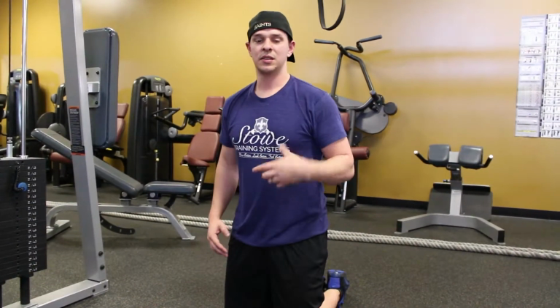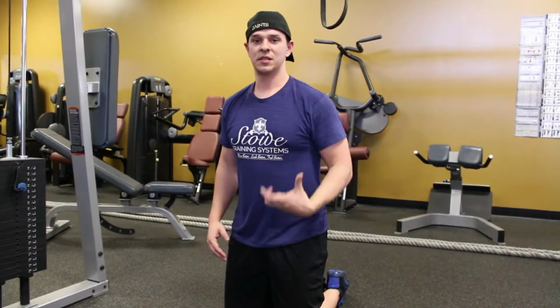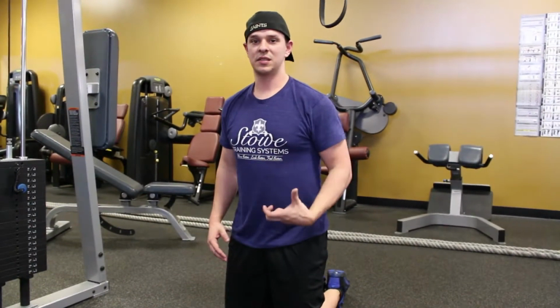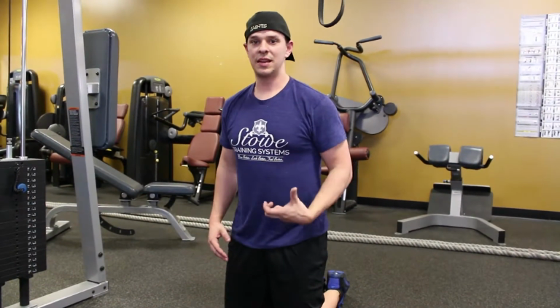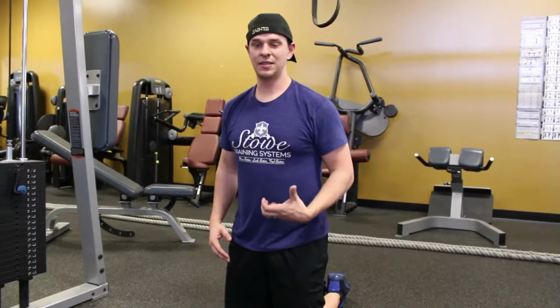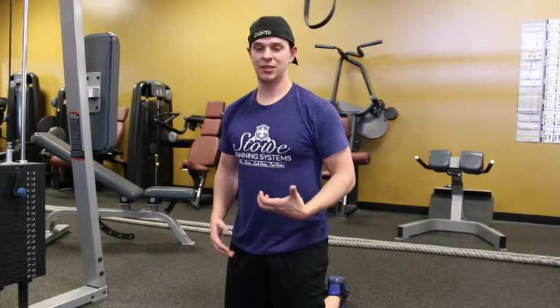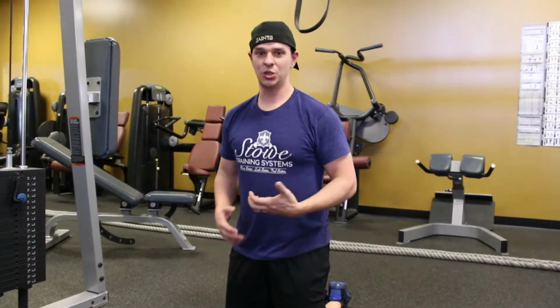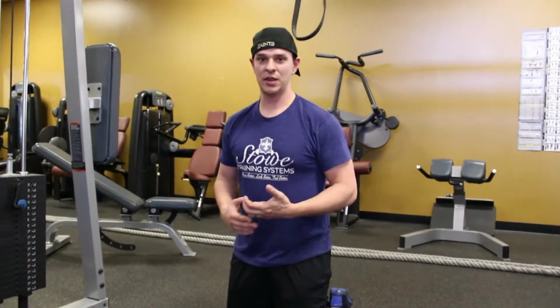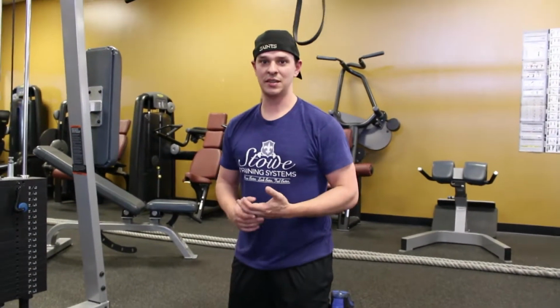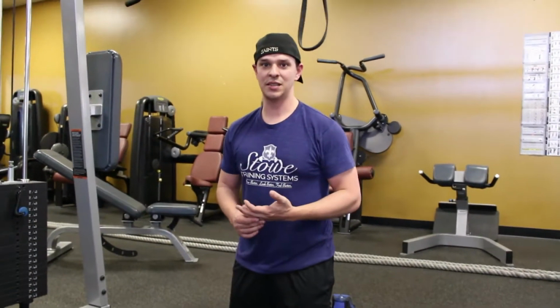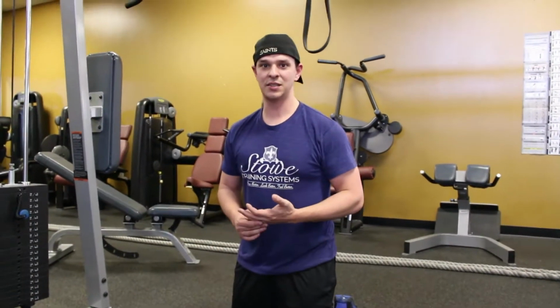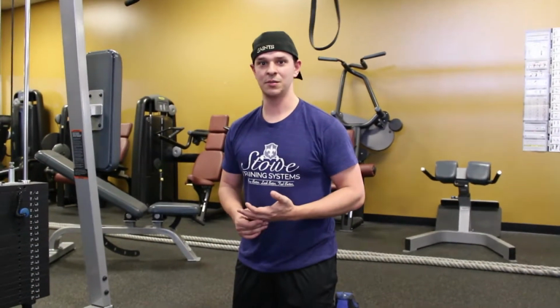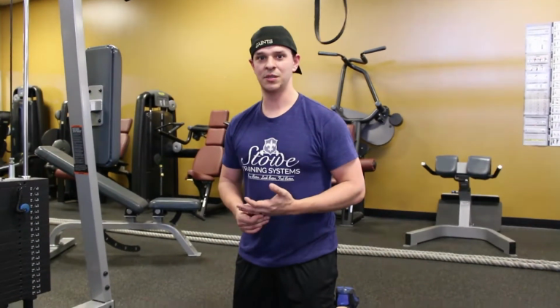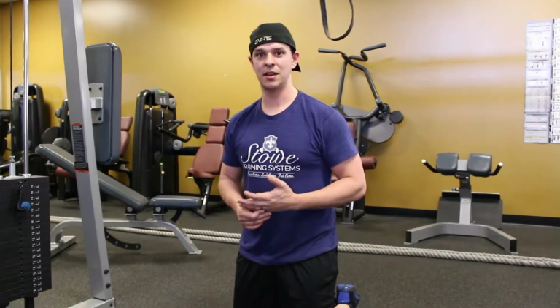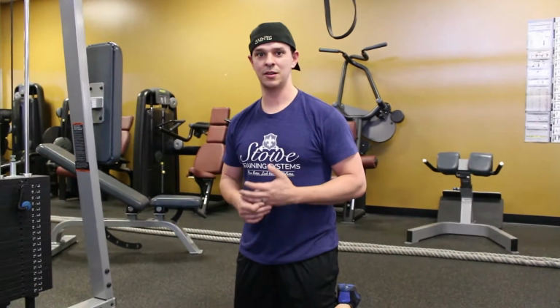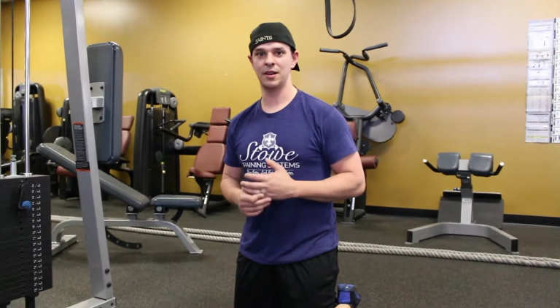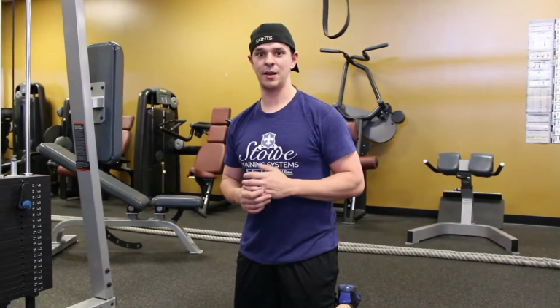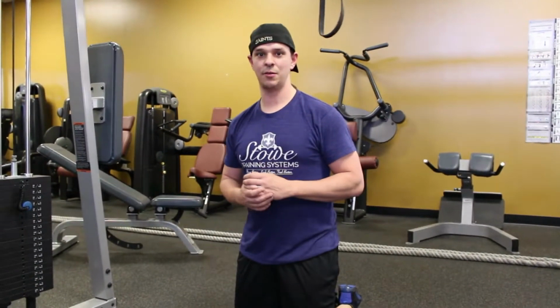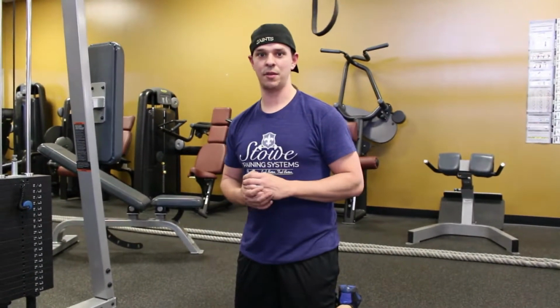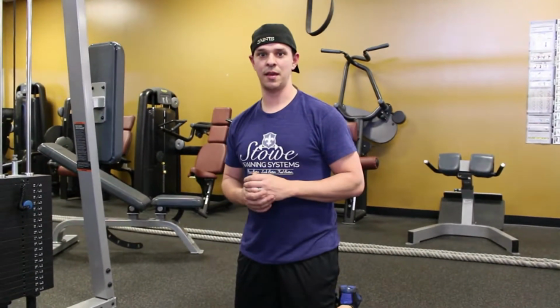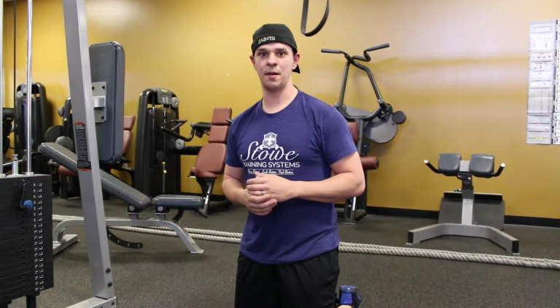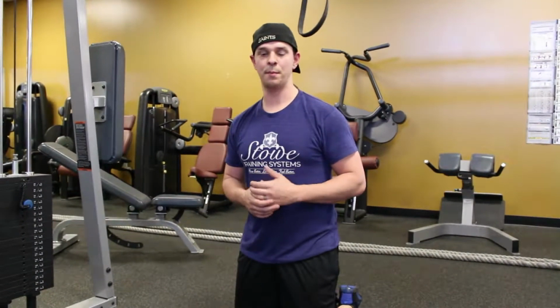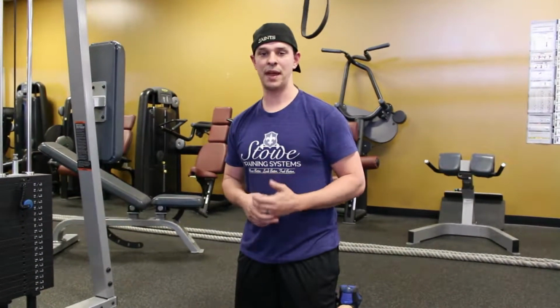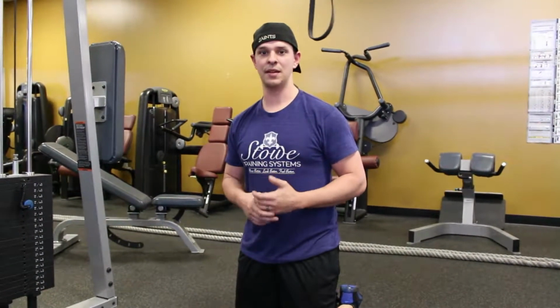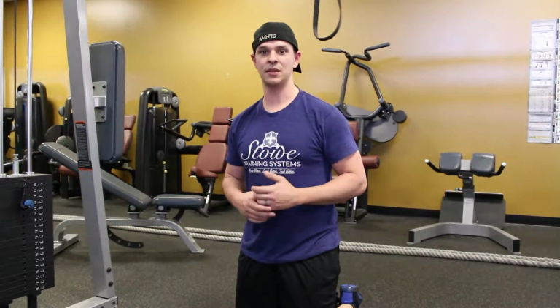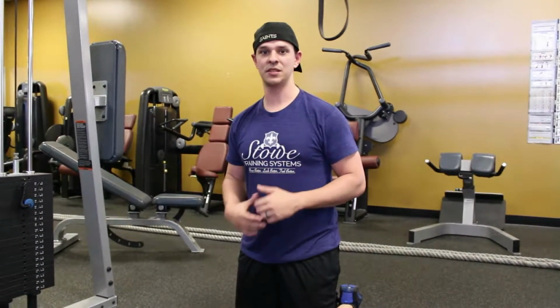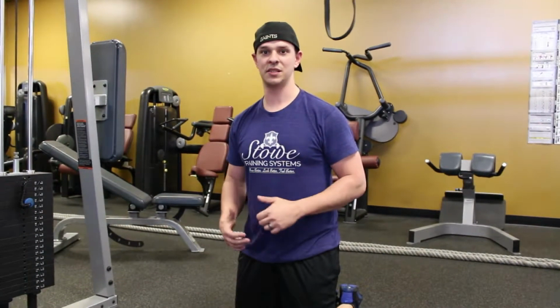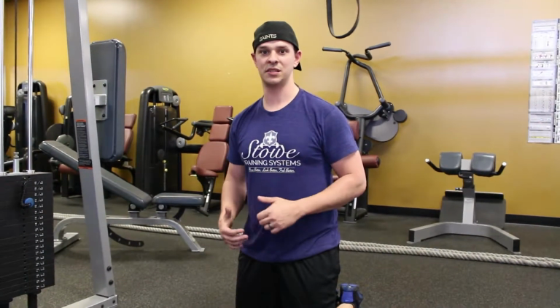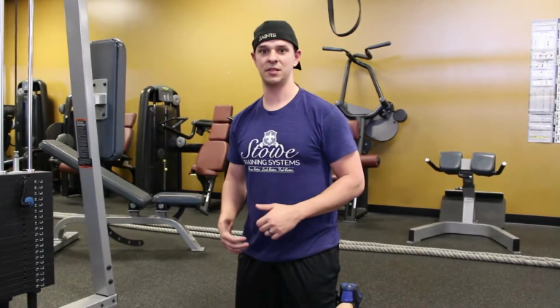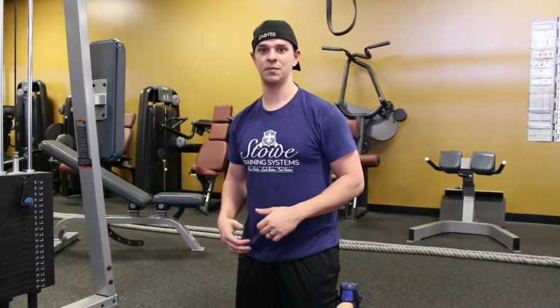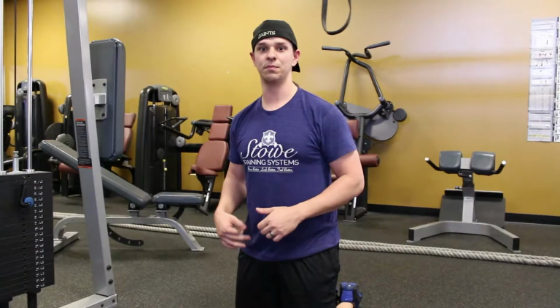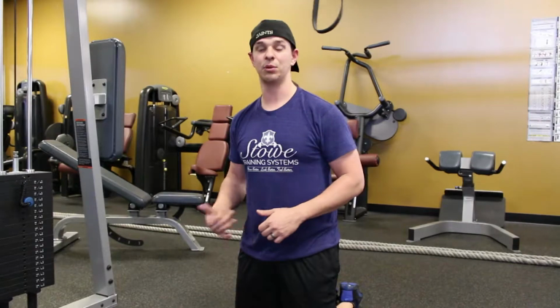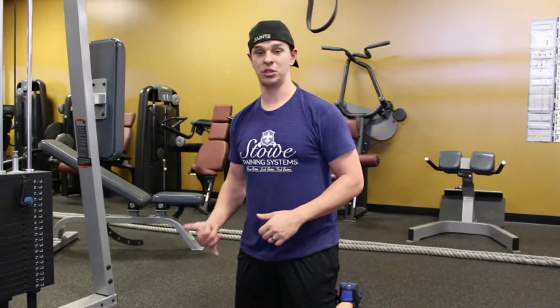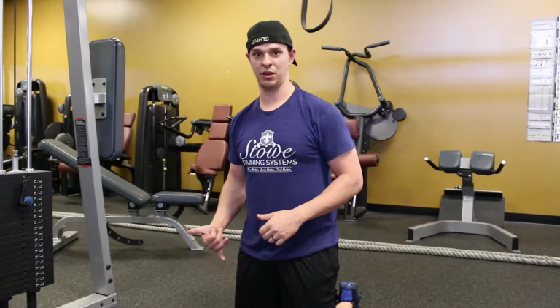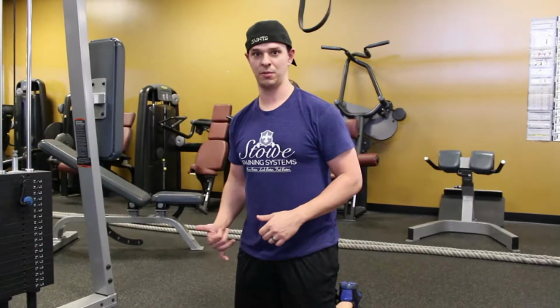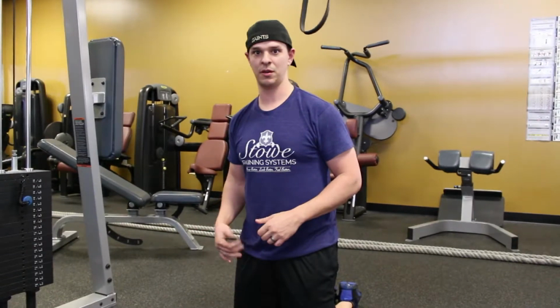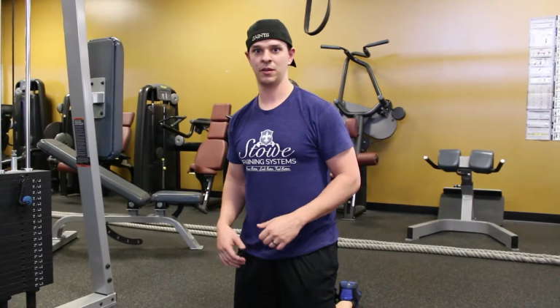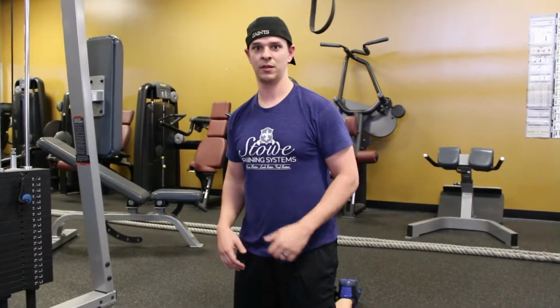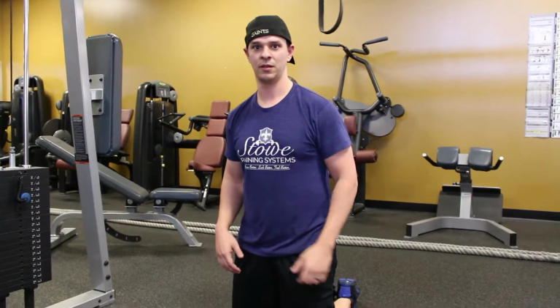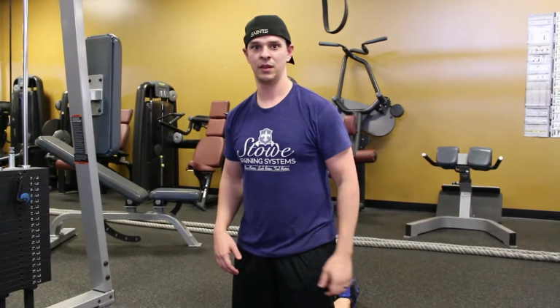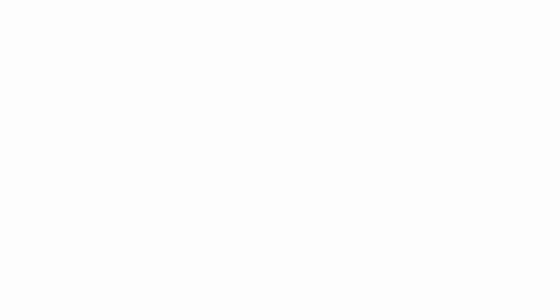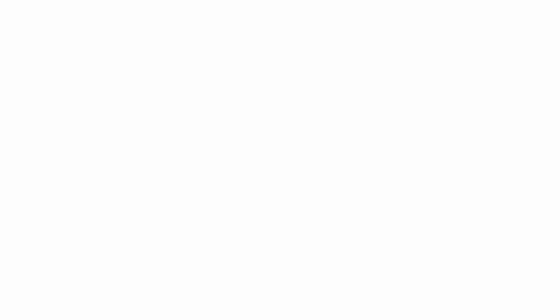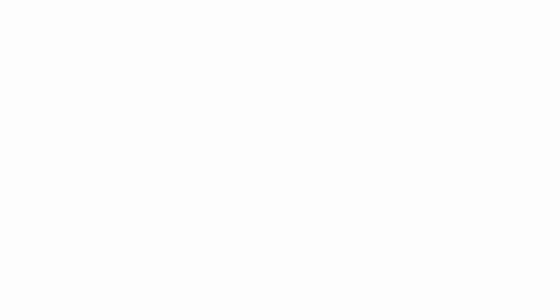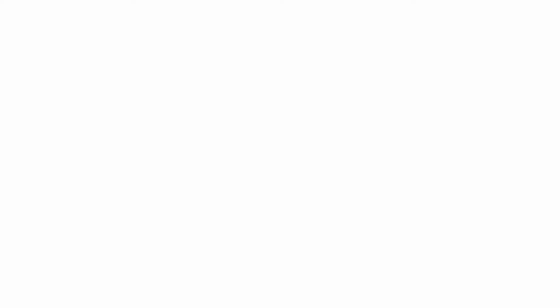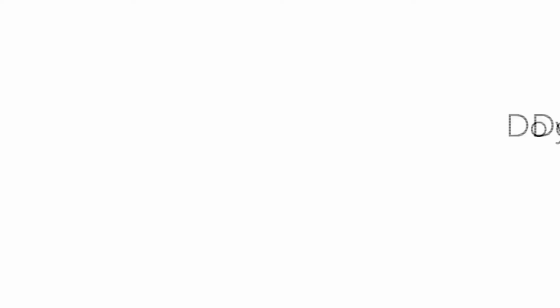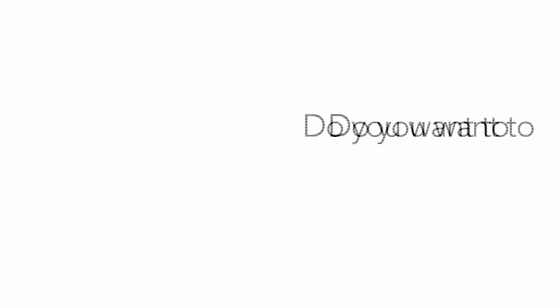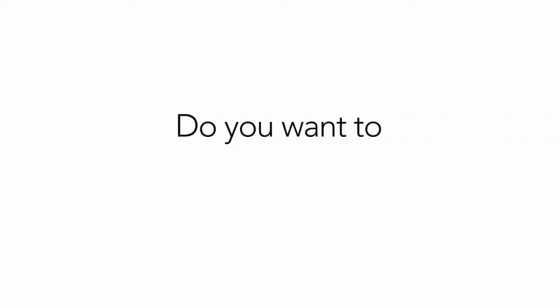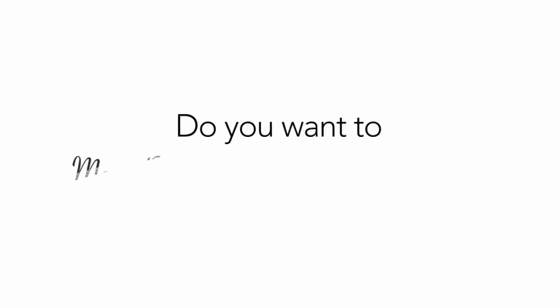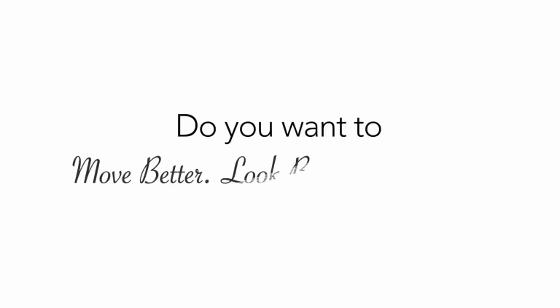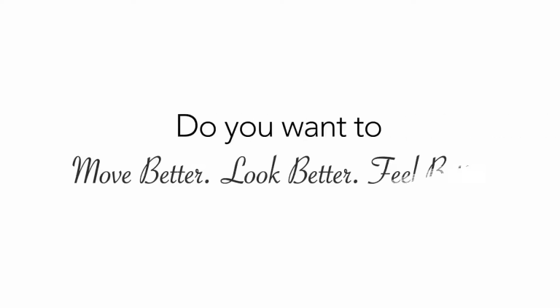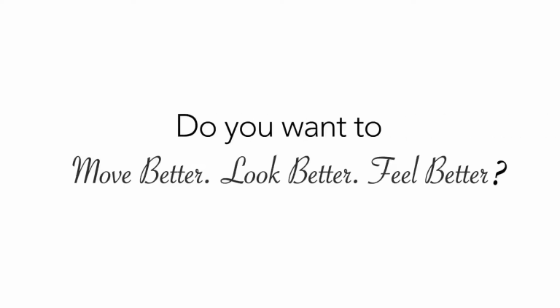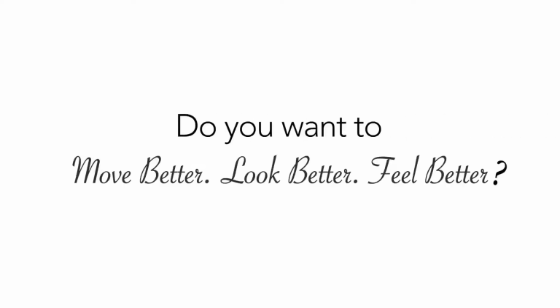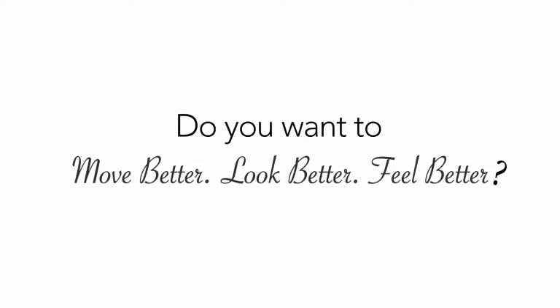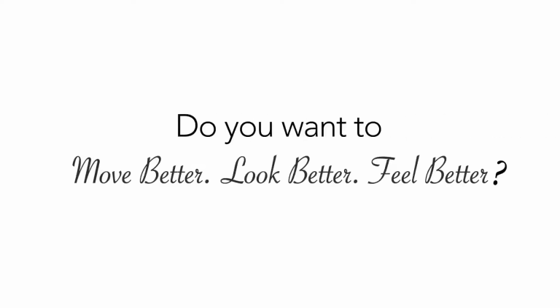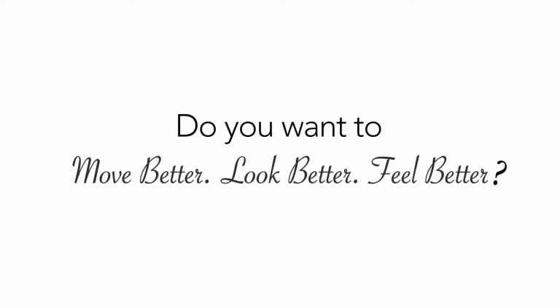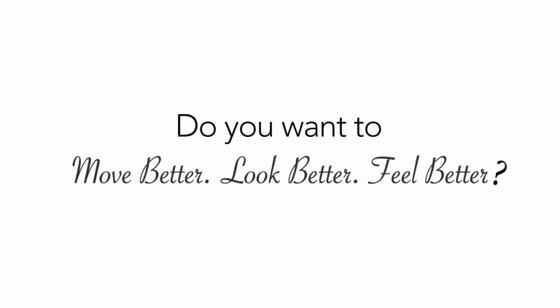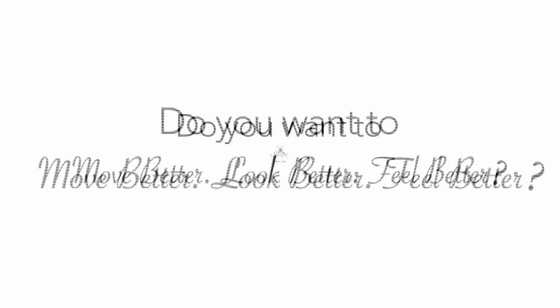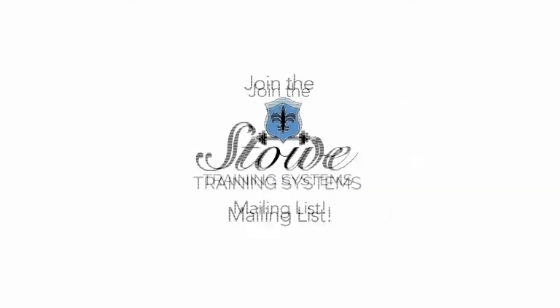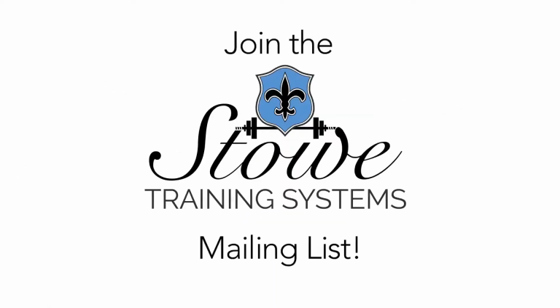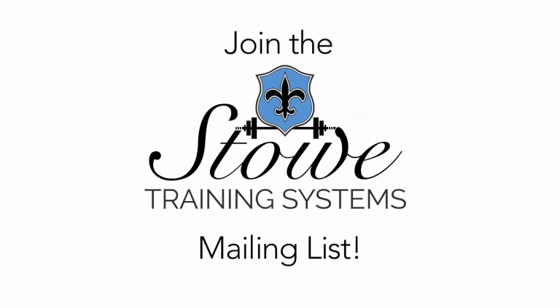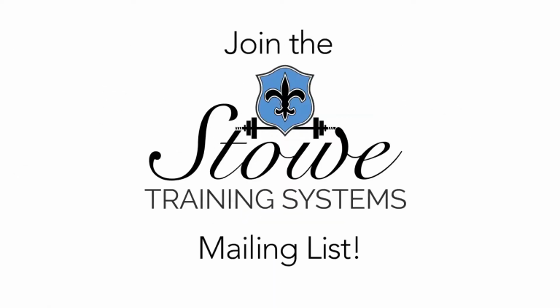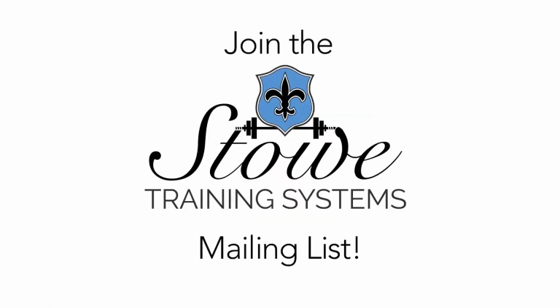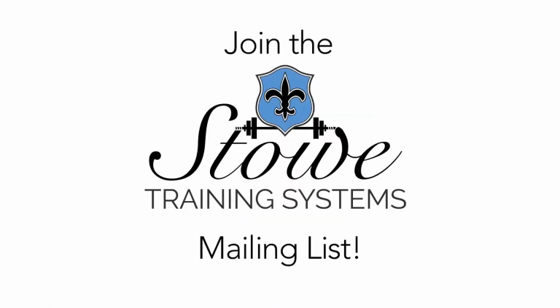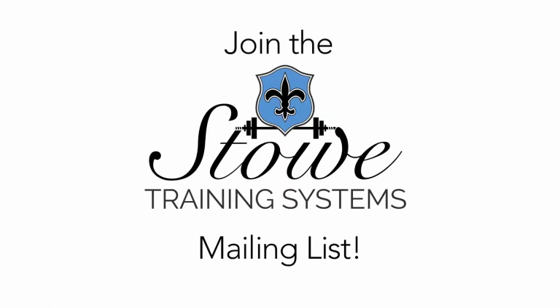So this is Nate at Stowe Training Systems, here today with the band-assisted push-up.